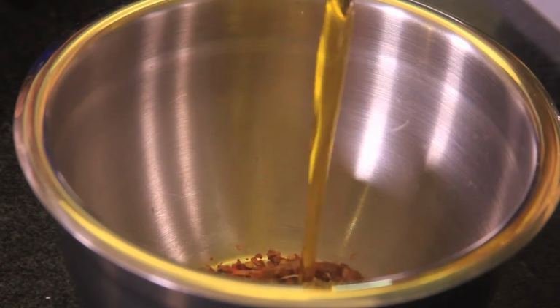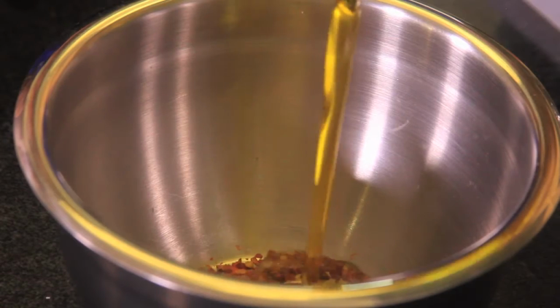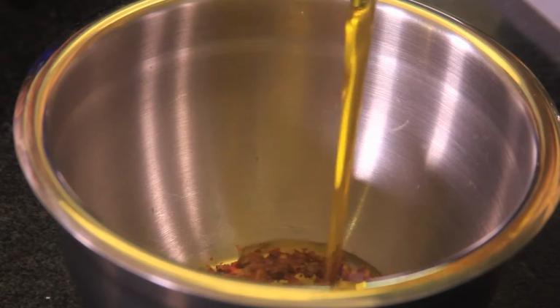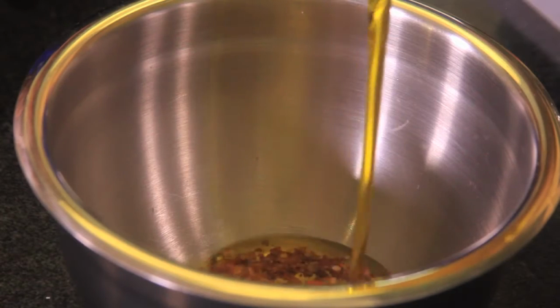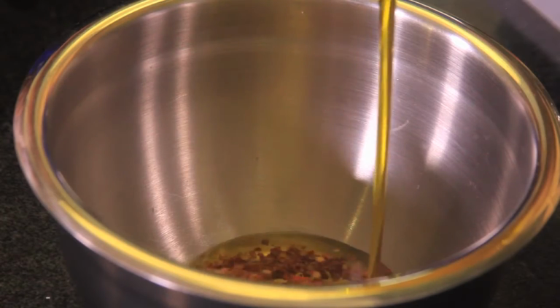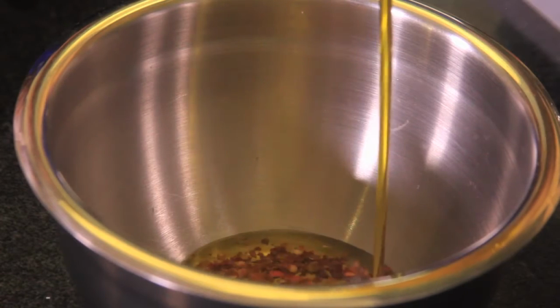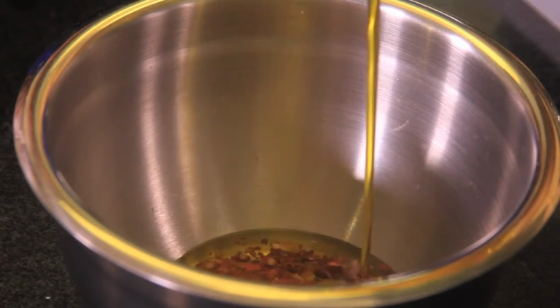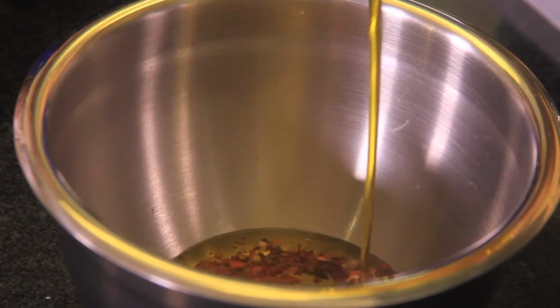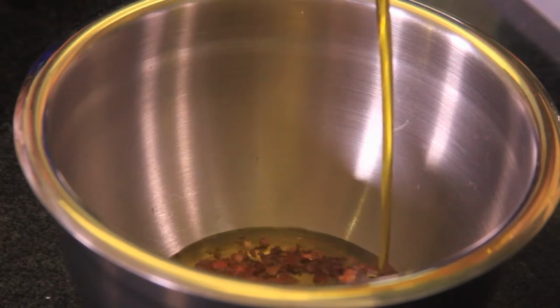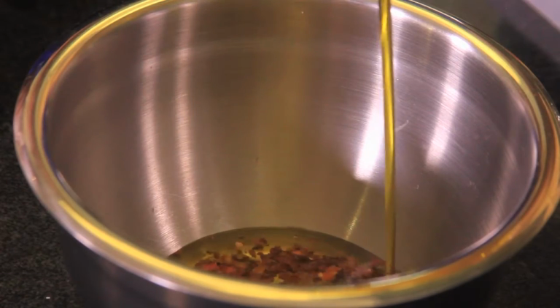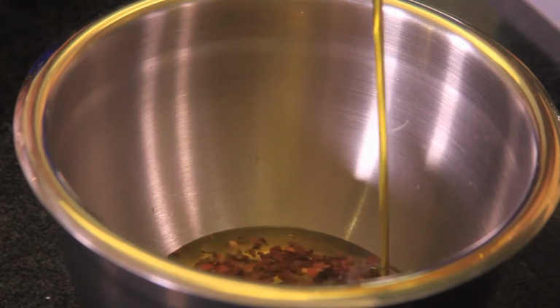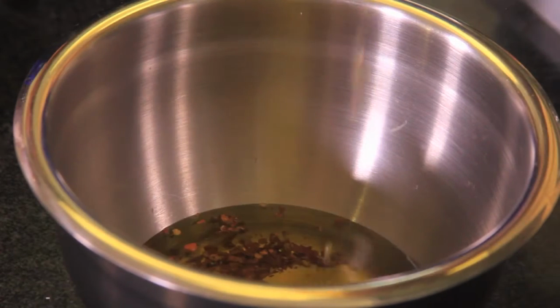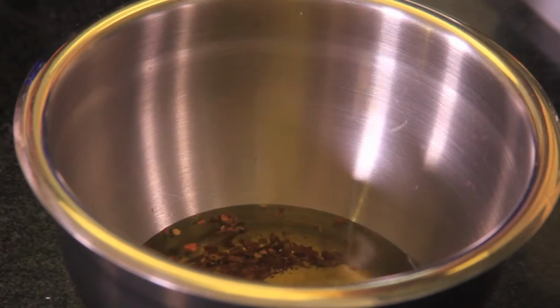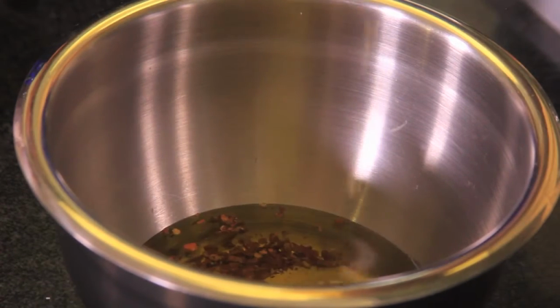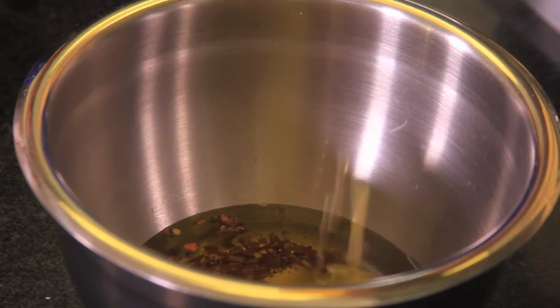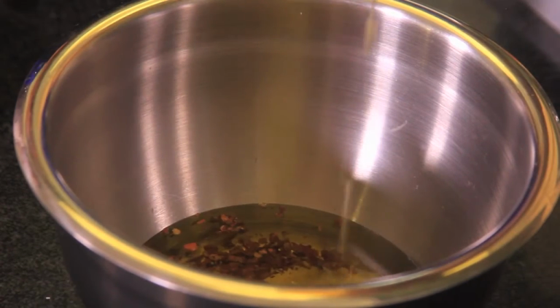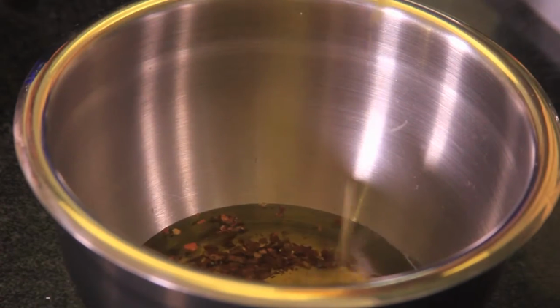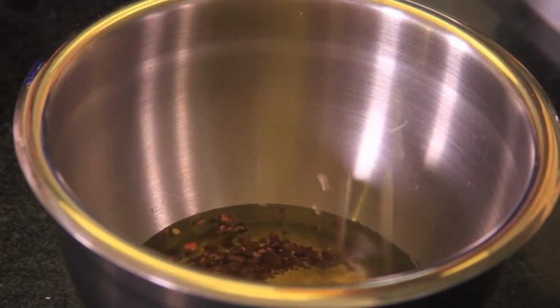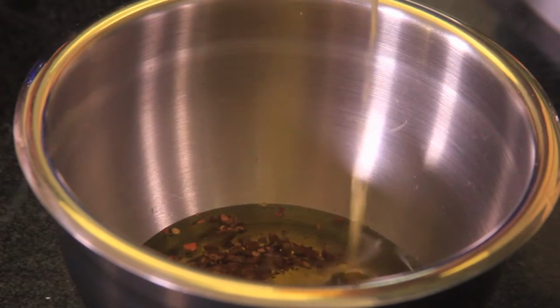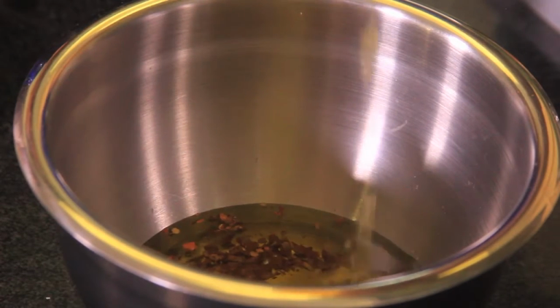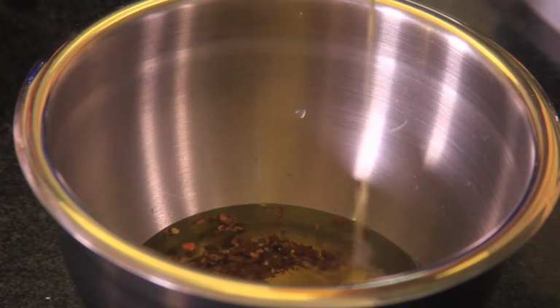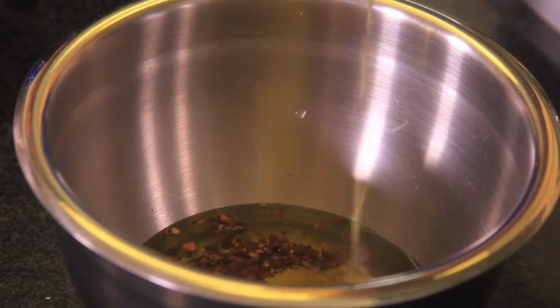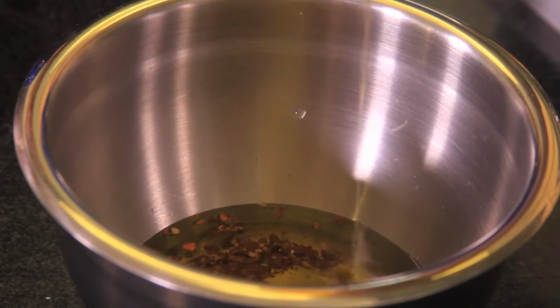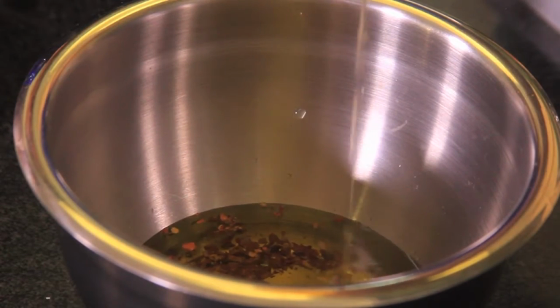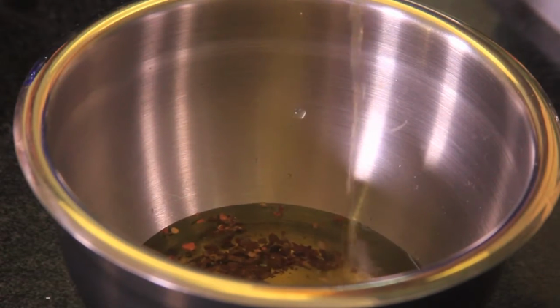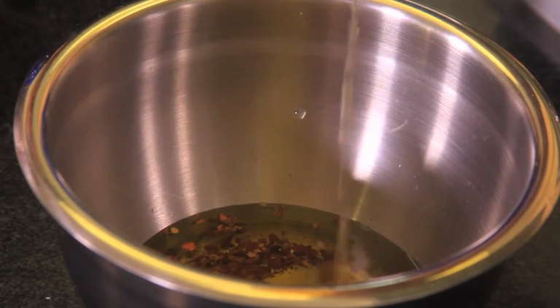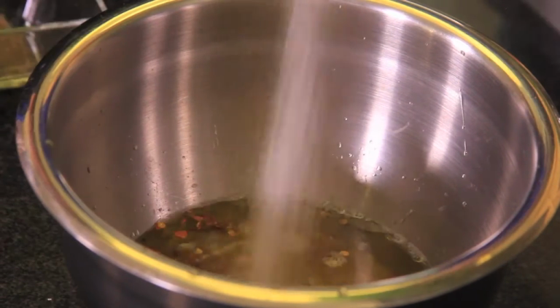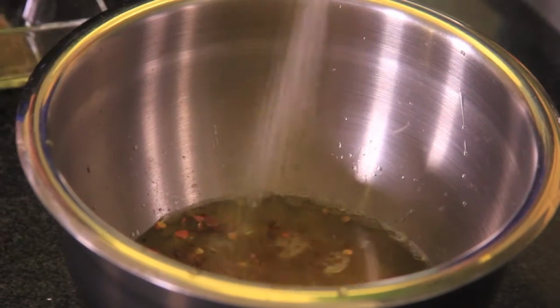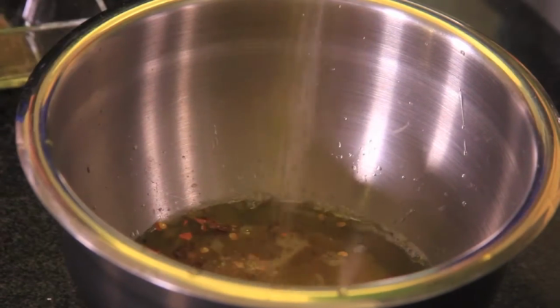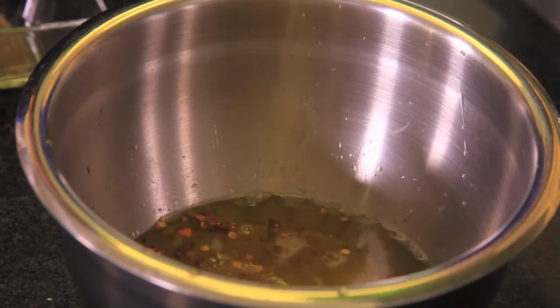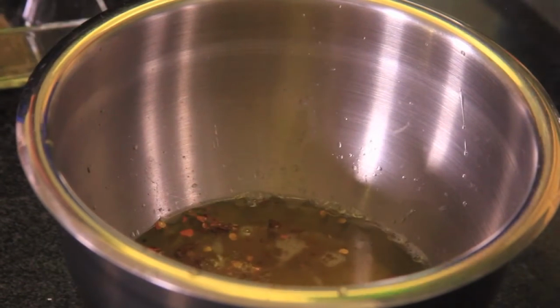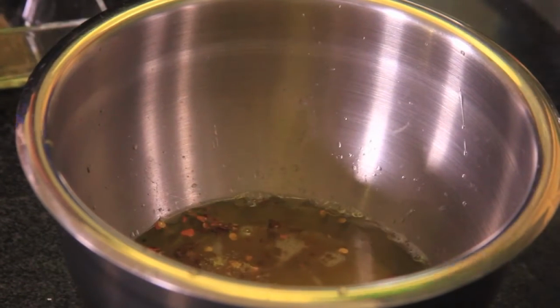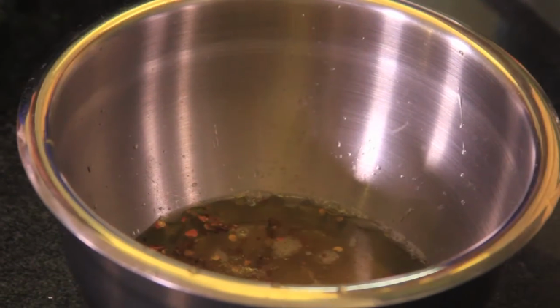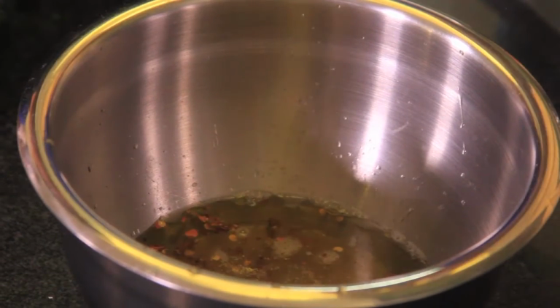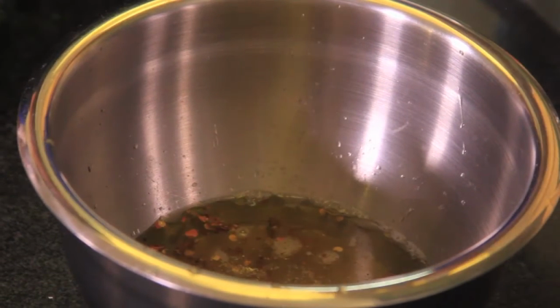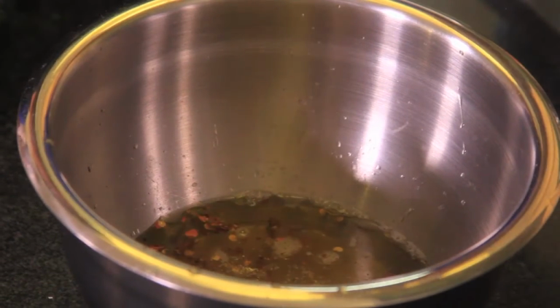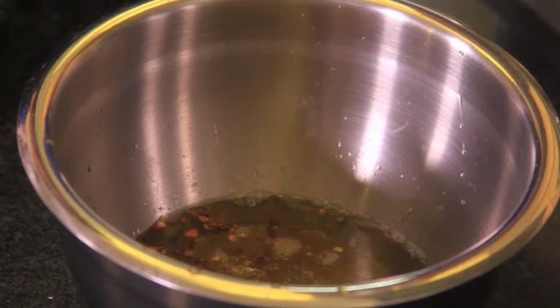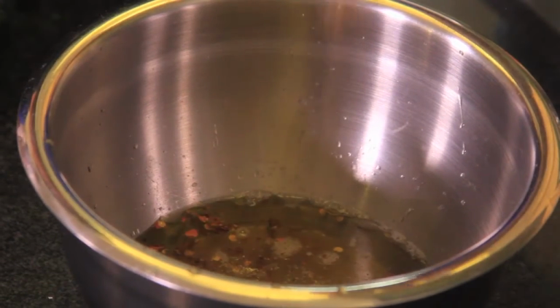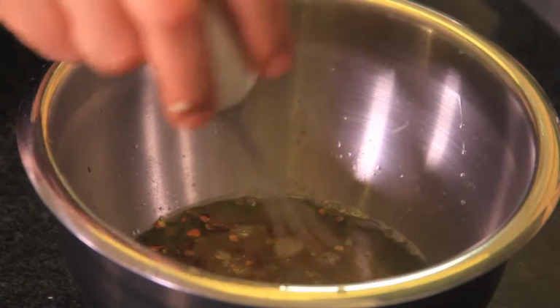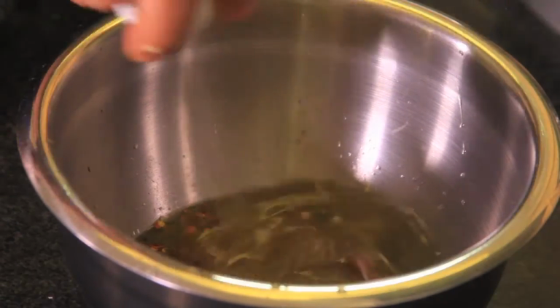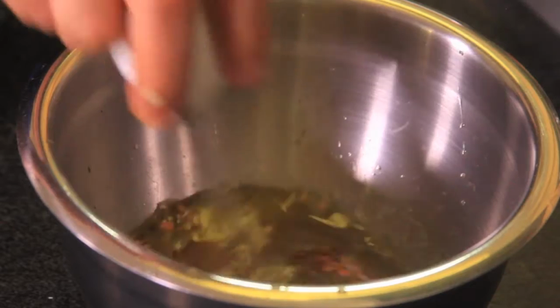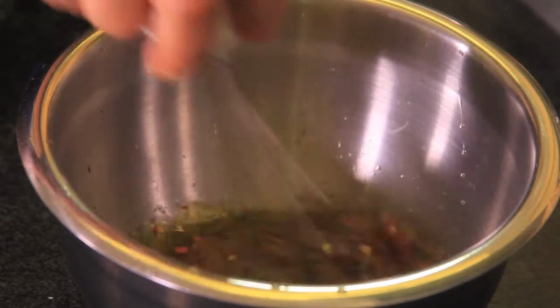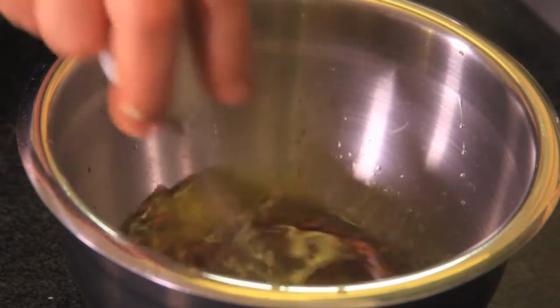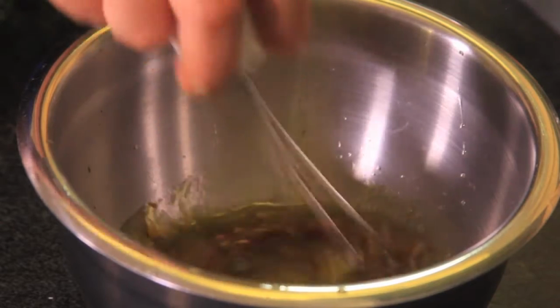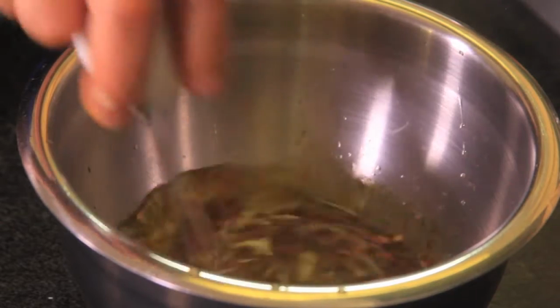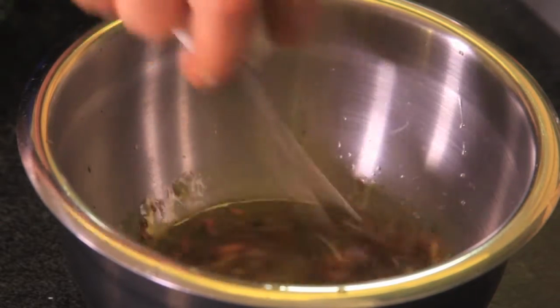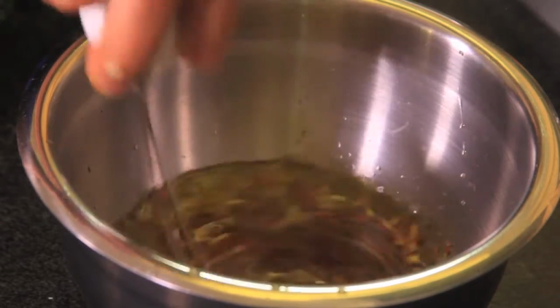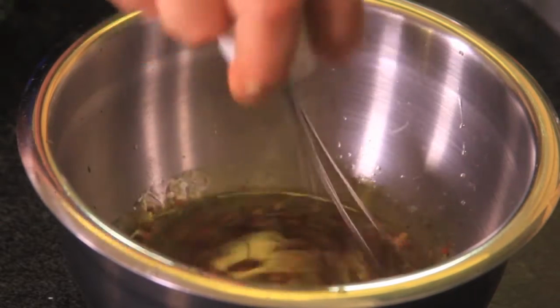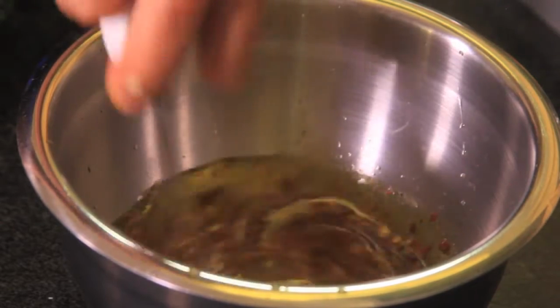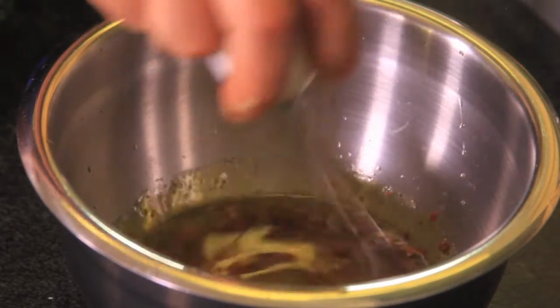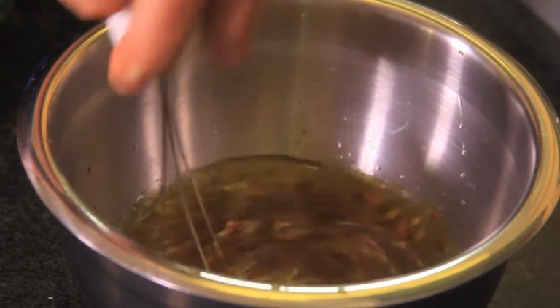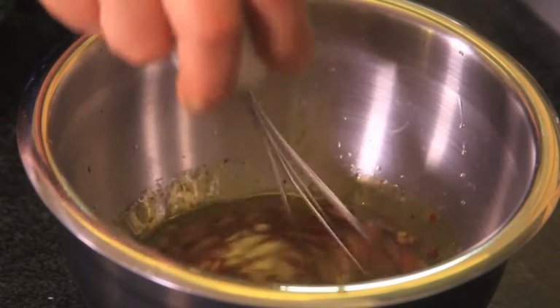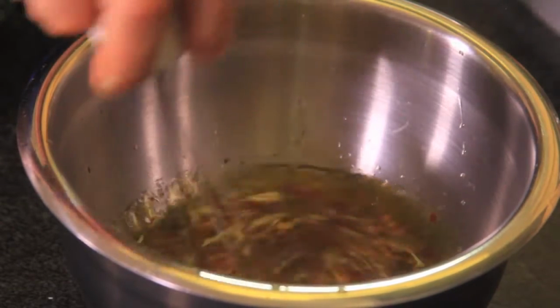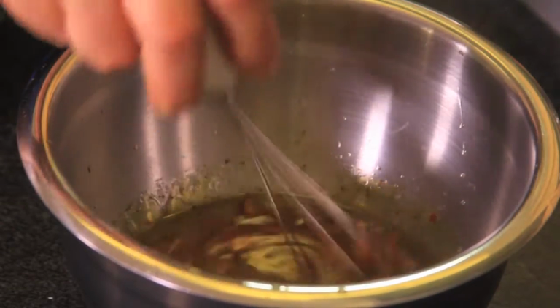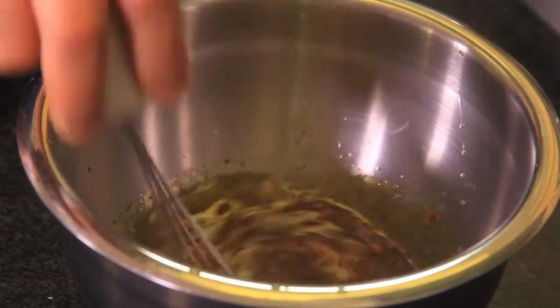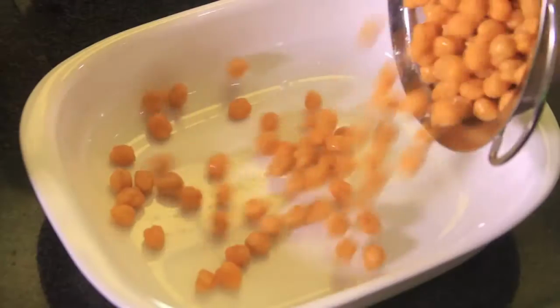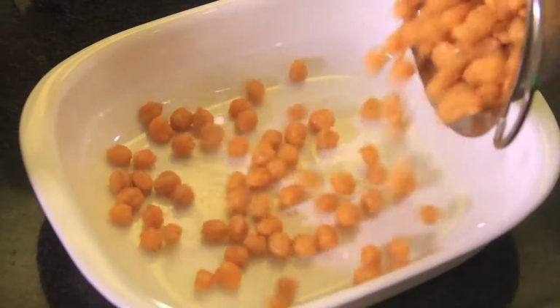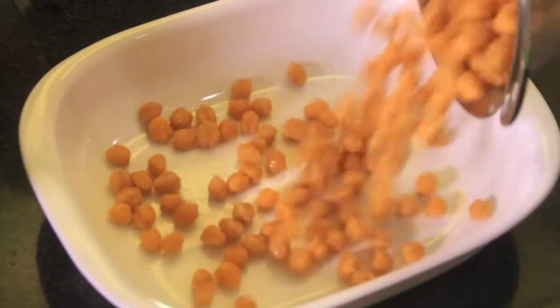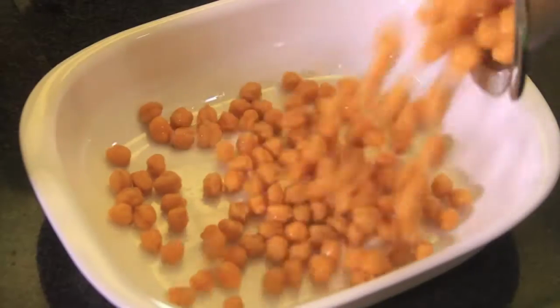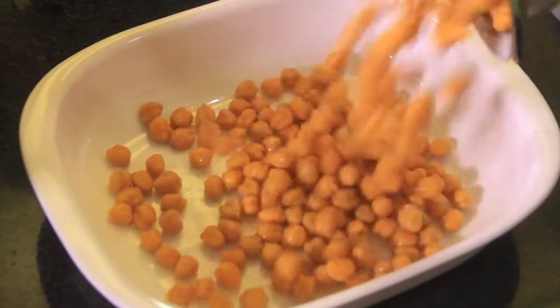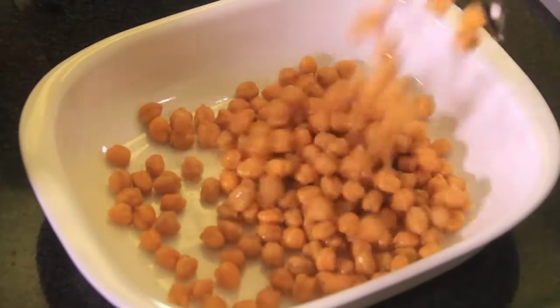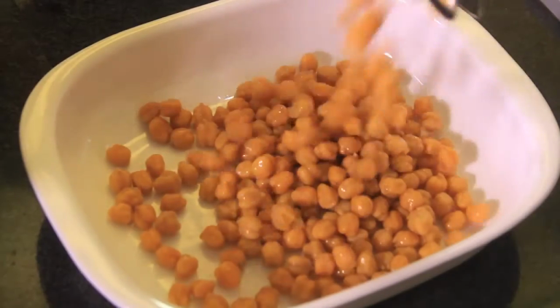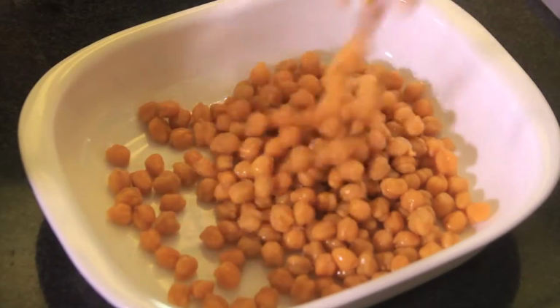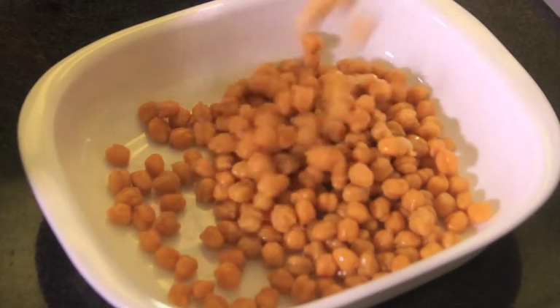To prepare the dressing, put the chopped dry chili pepper in a bowl, add the olive oil and orange juice, and season with salt and pepper. Mix well.